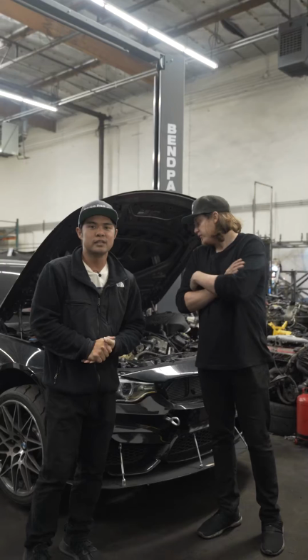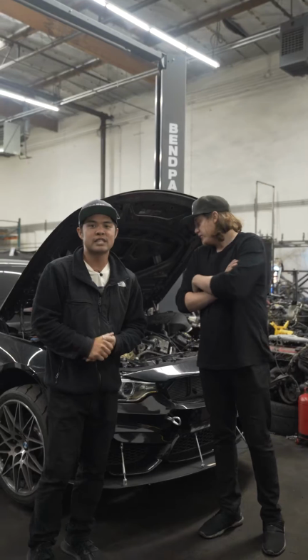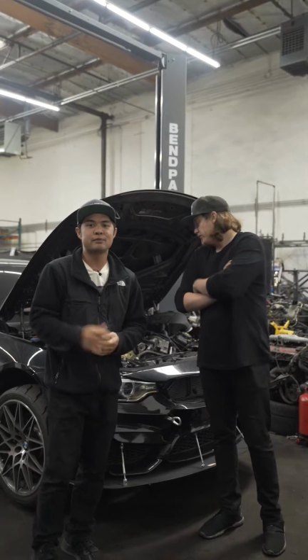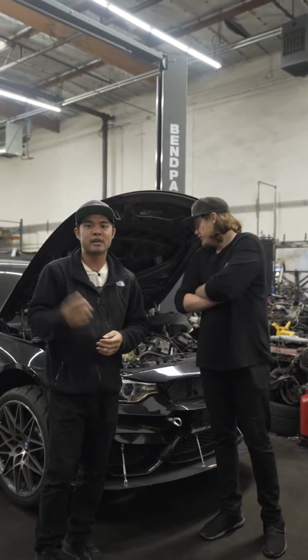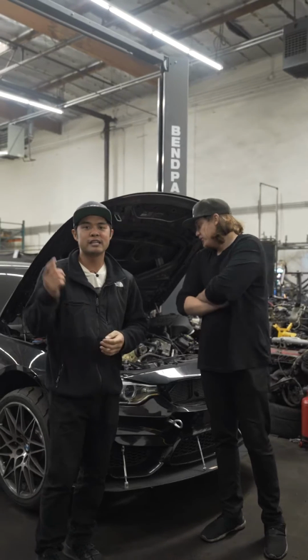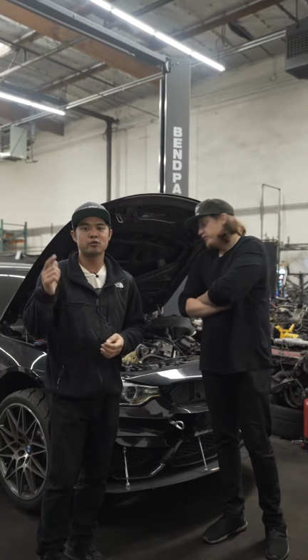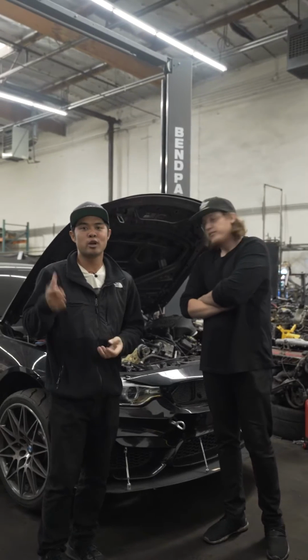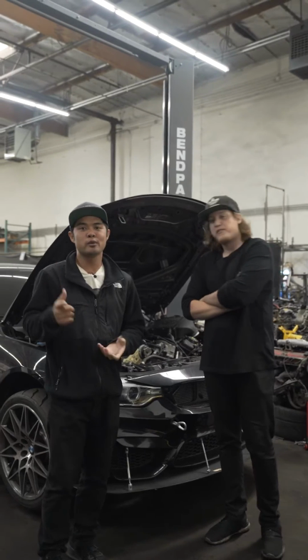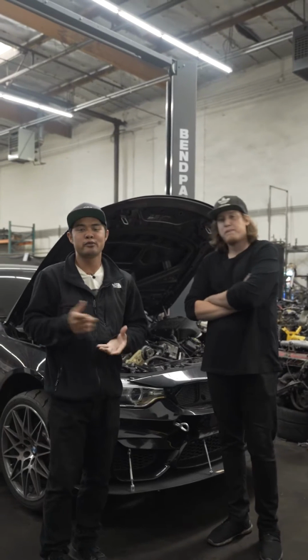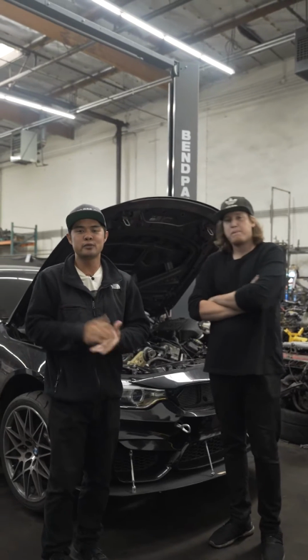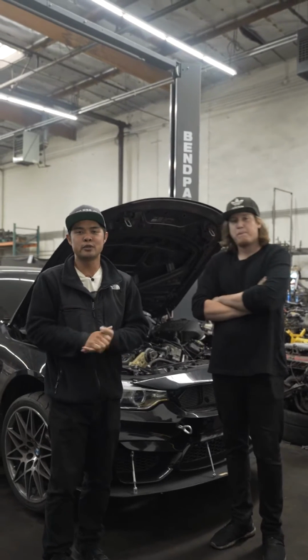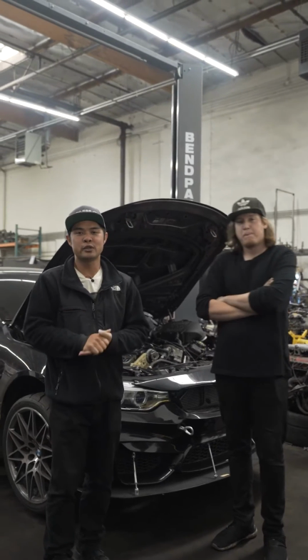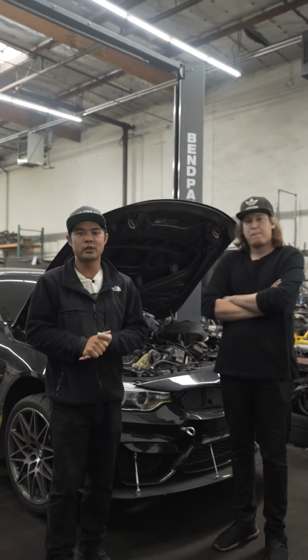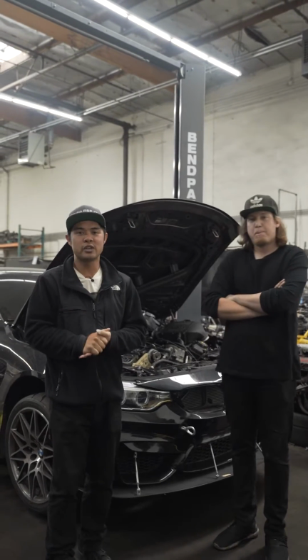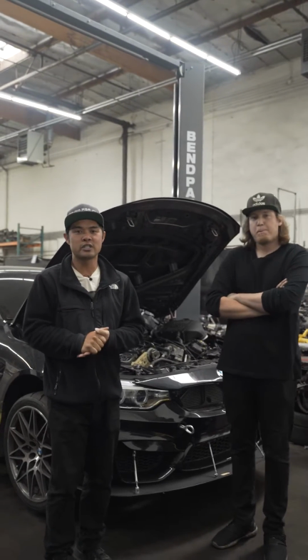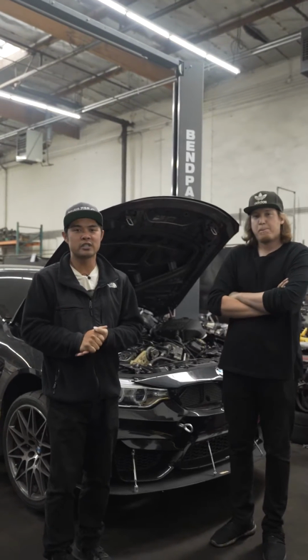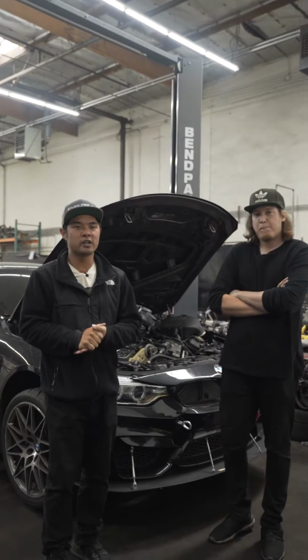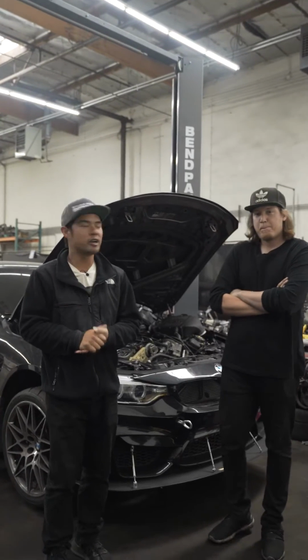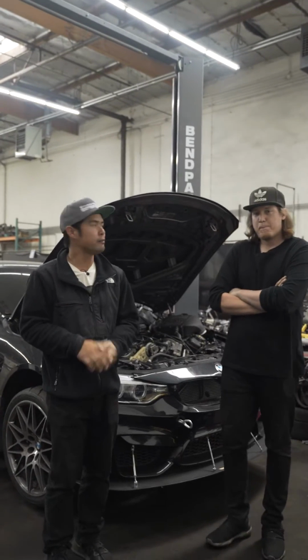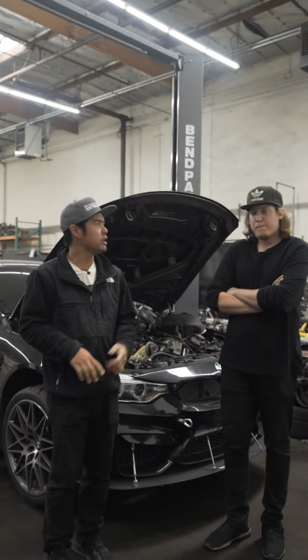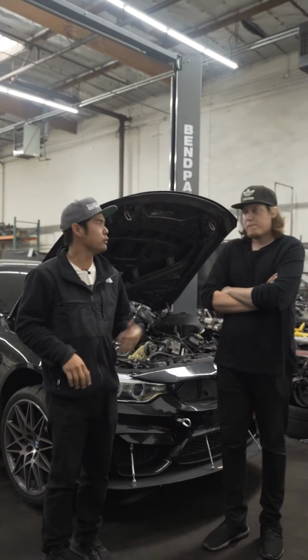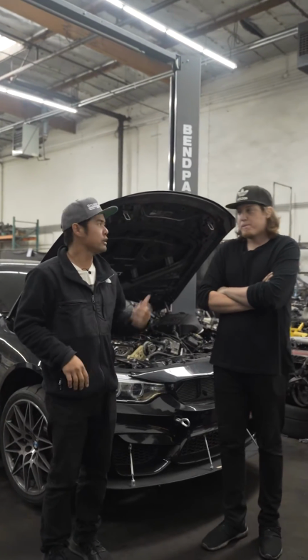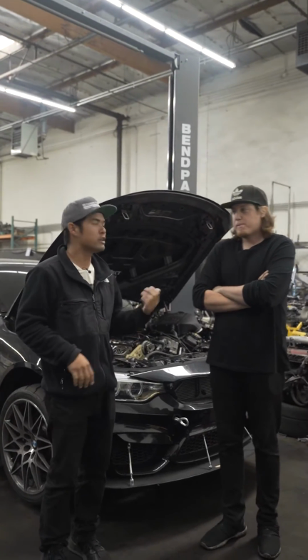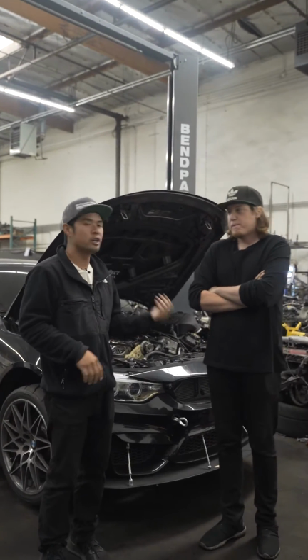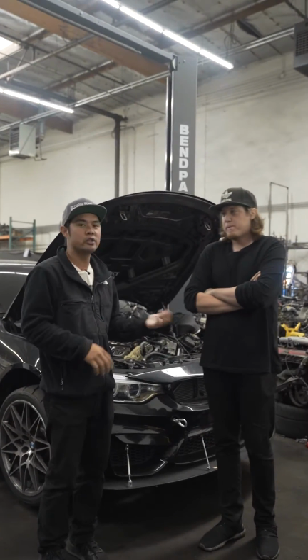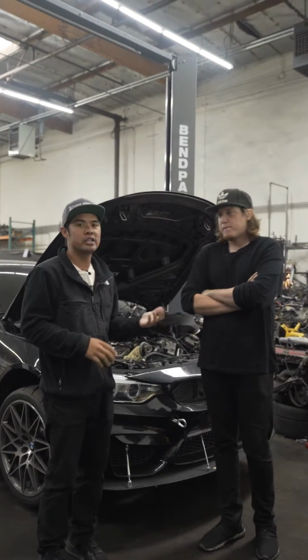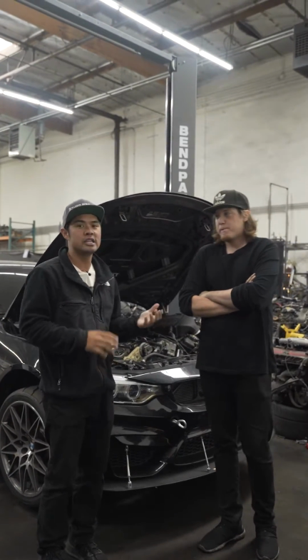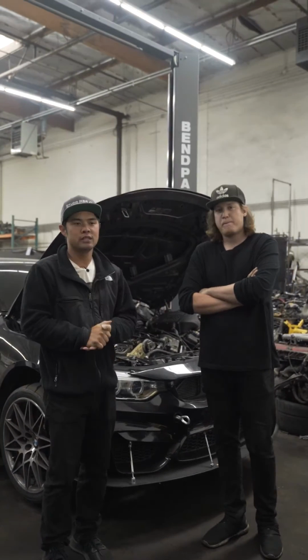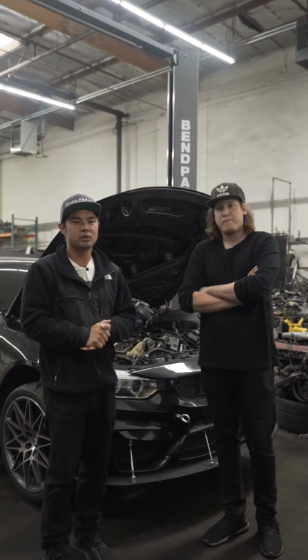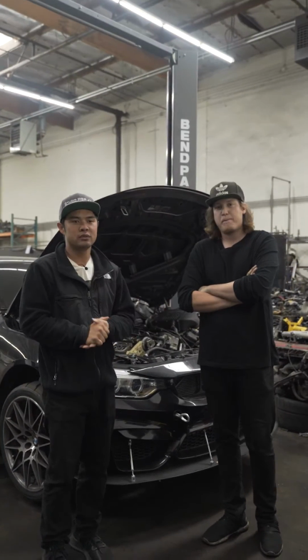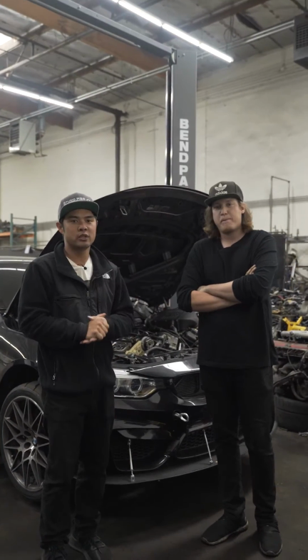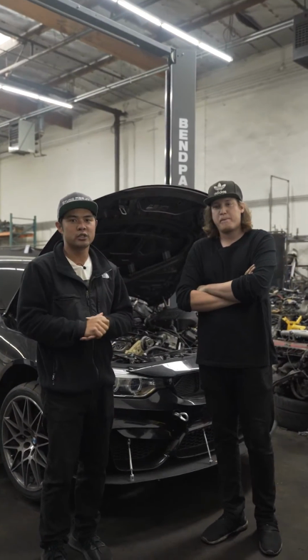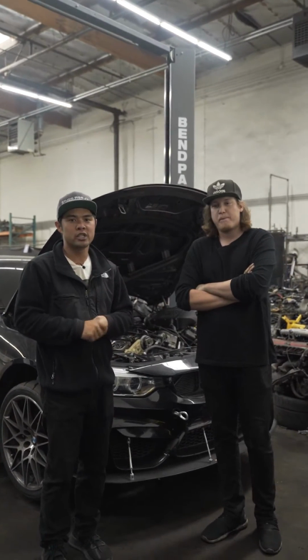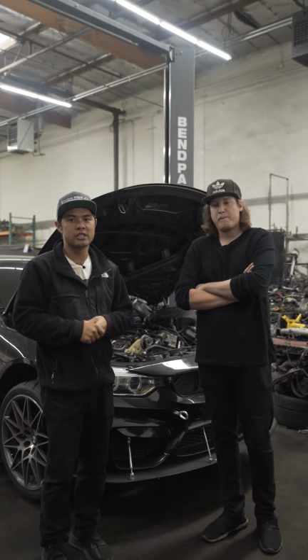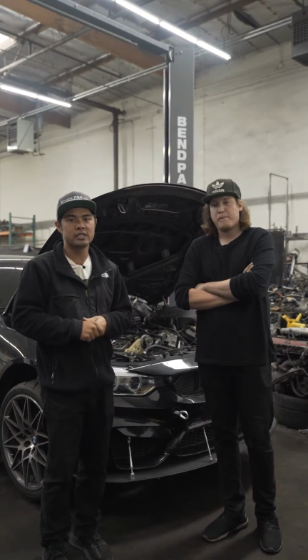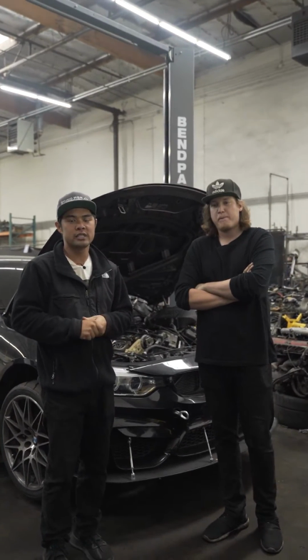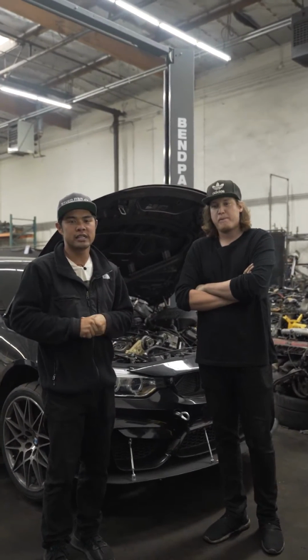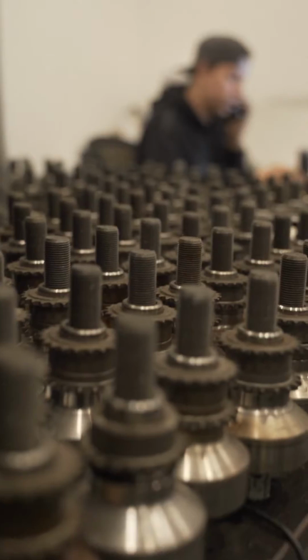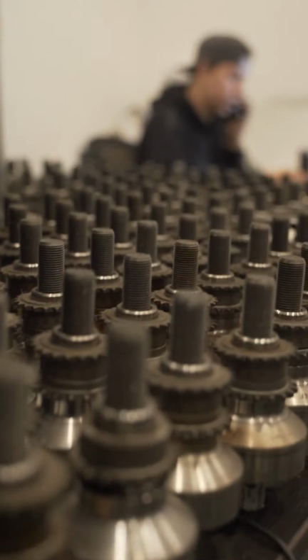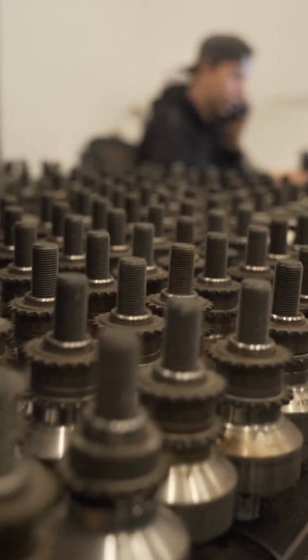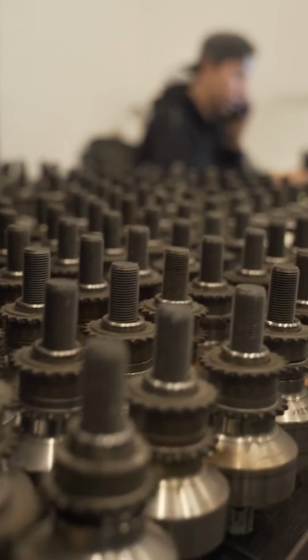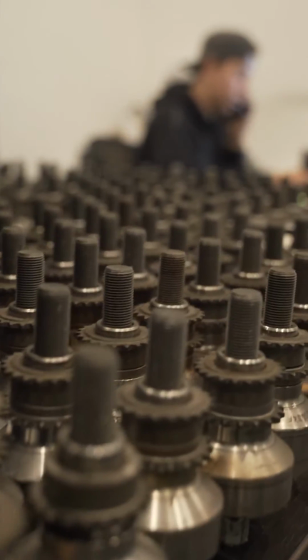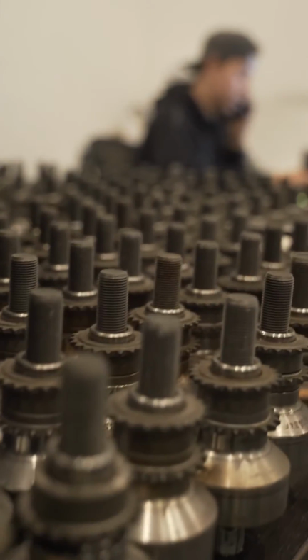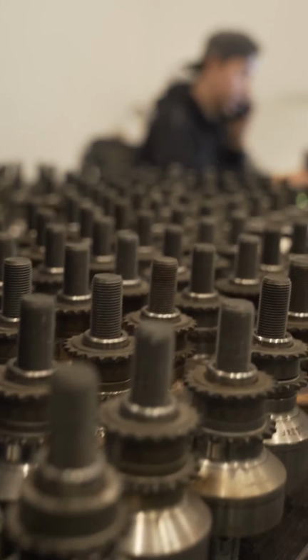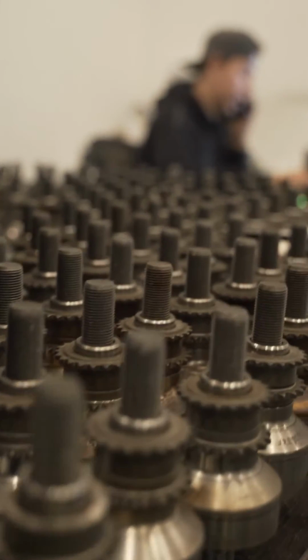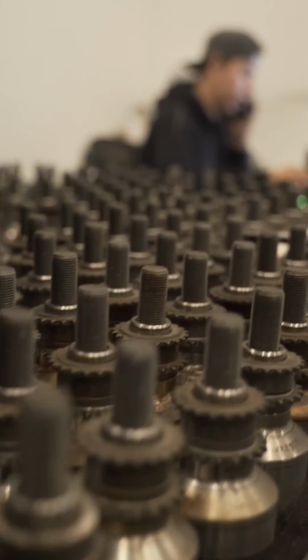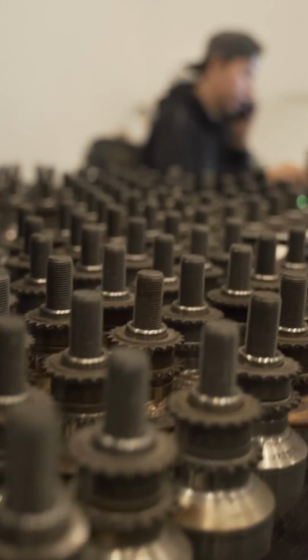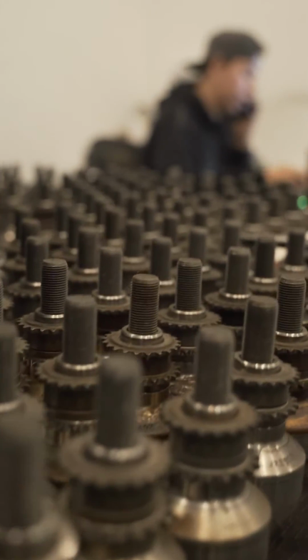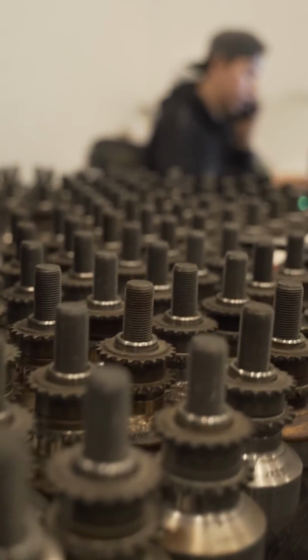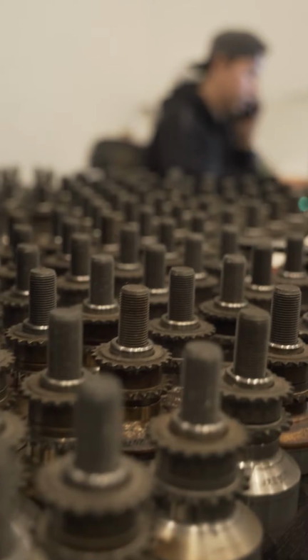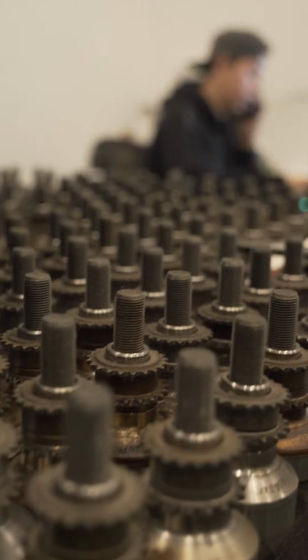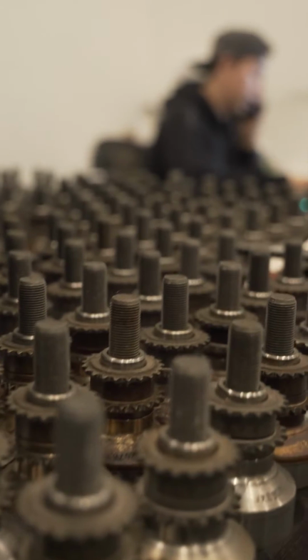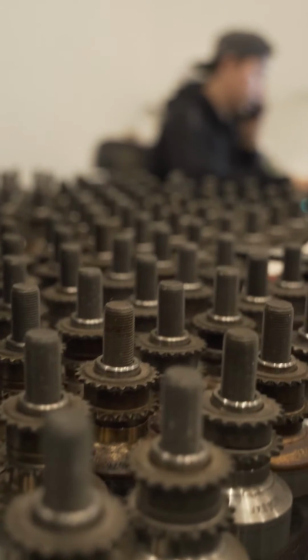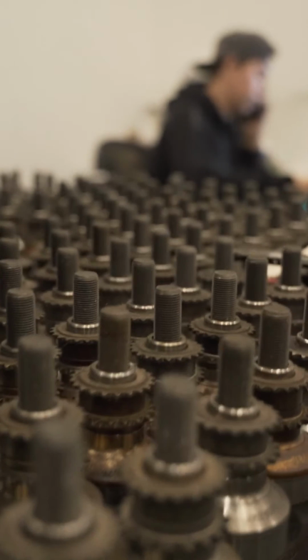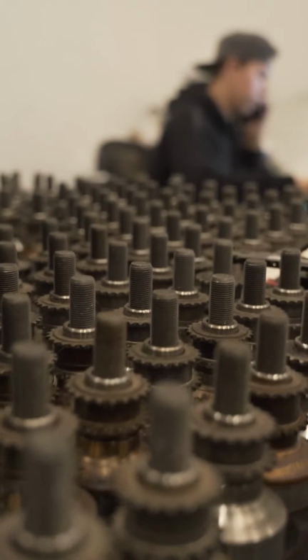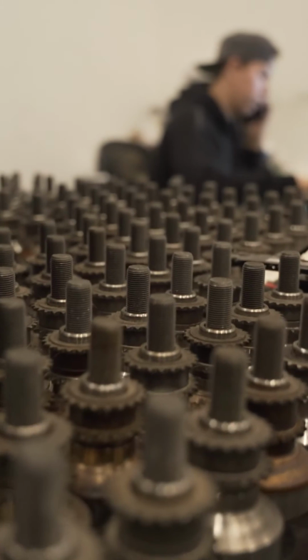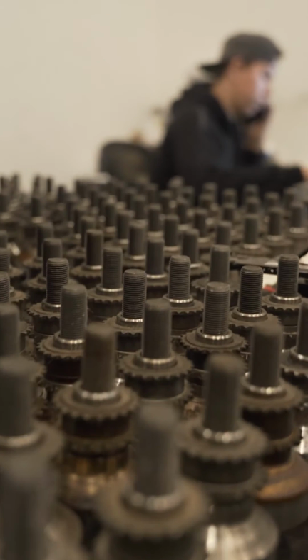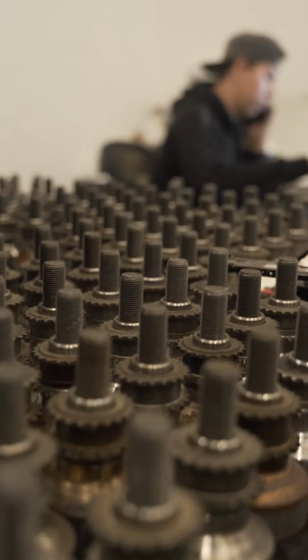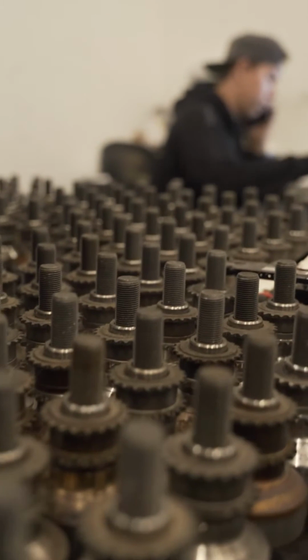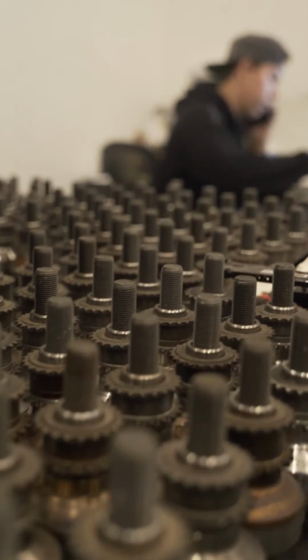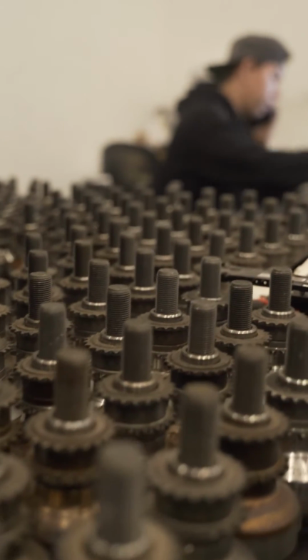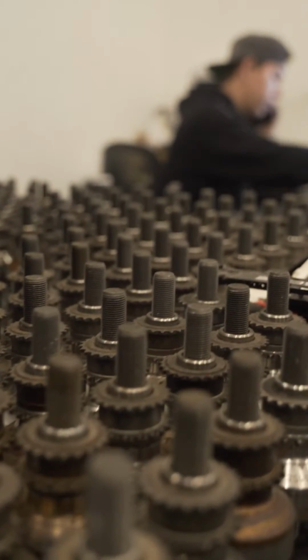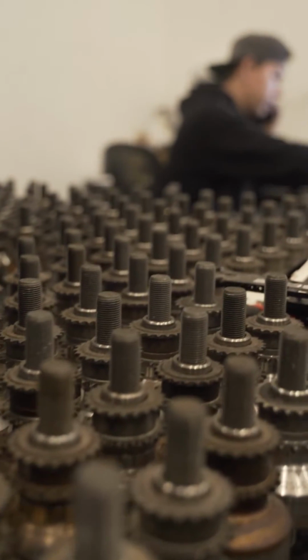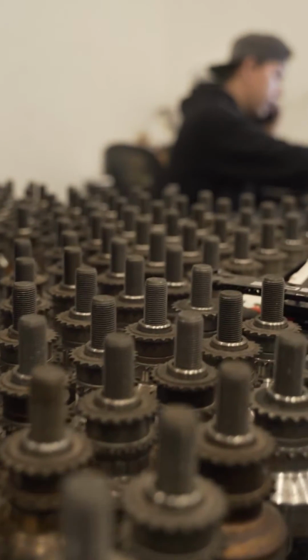What's up, guys? Robert from Studio RSR. I'm here with Cody. He's one of our trusted technicians that does the one-dig crank hubs here at the shop.